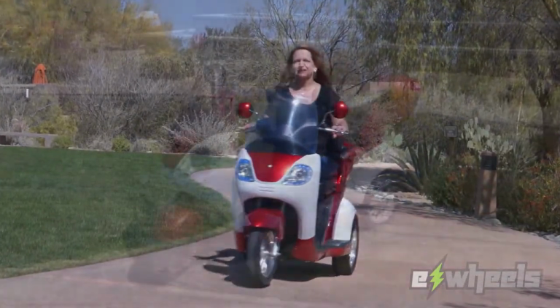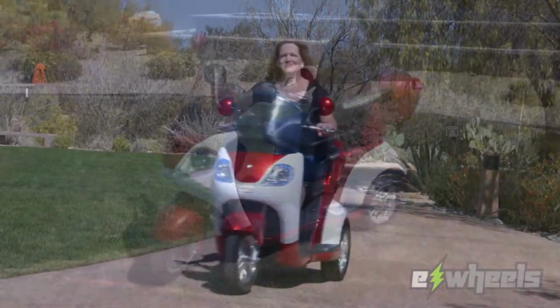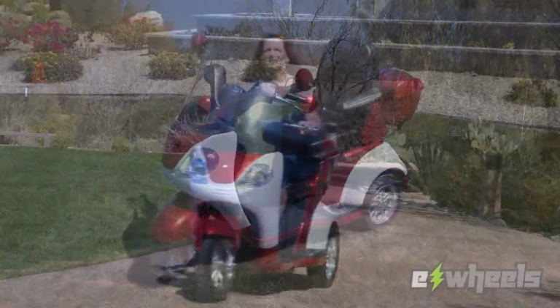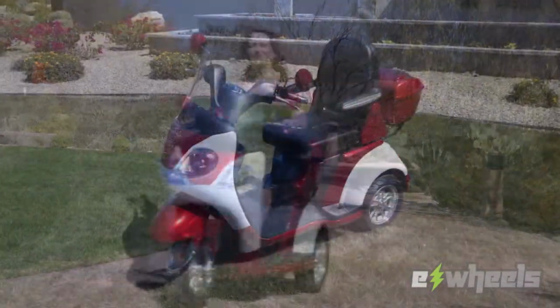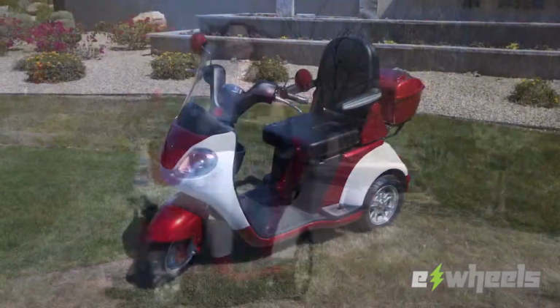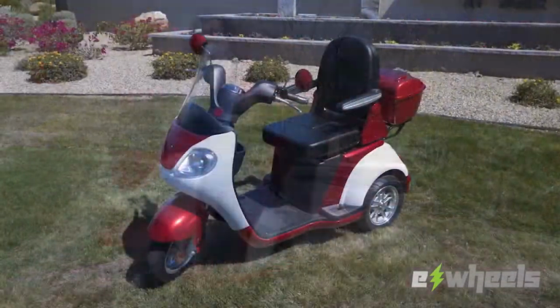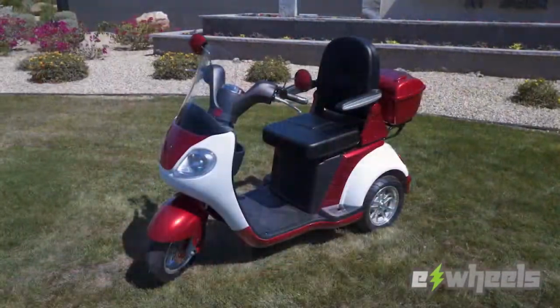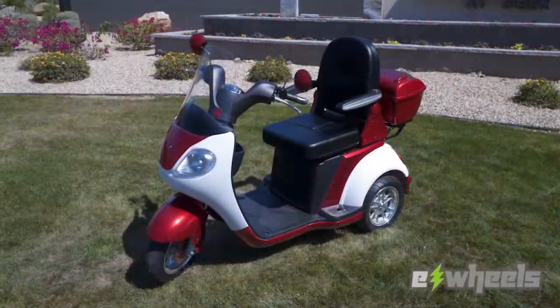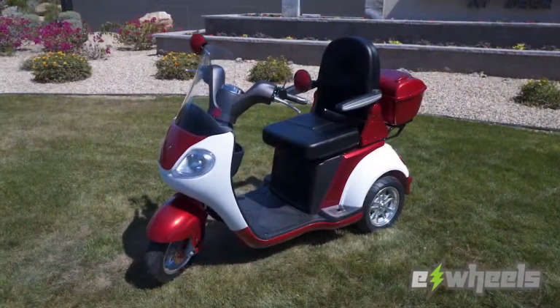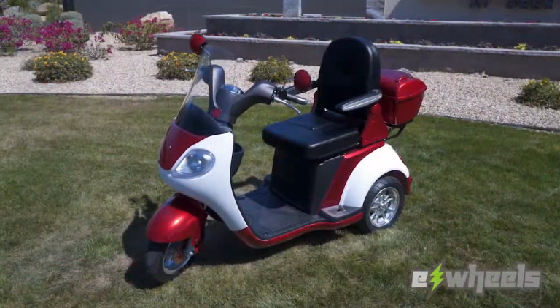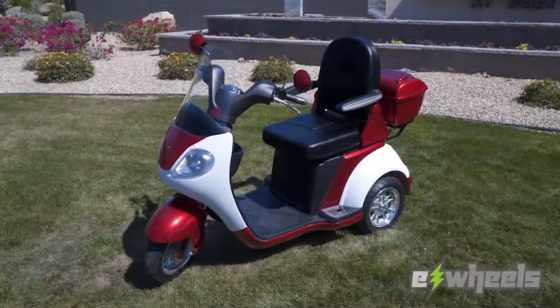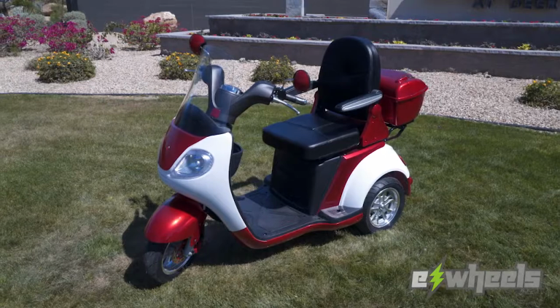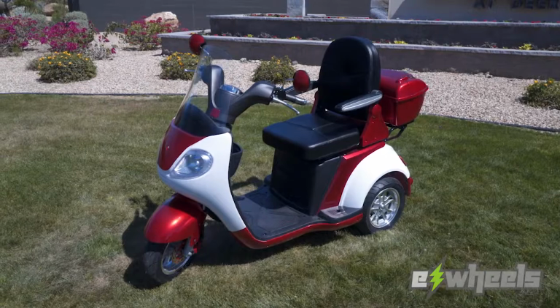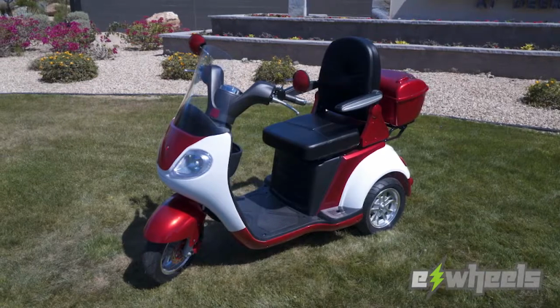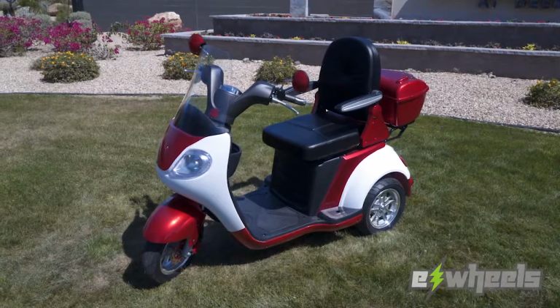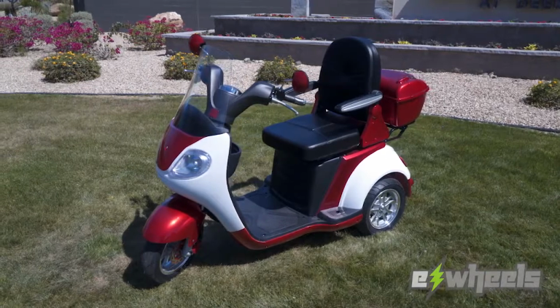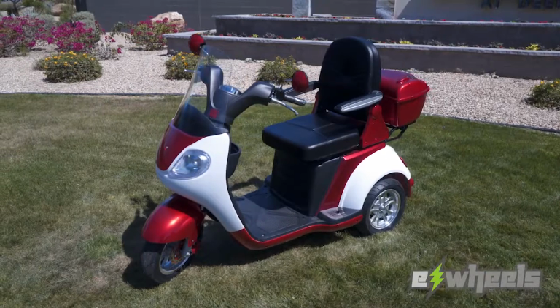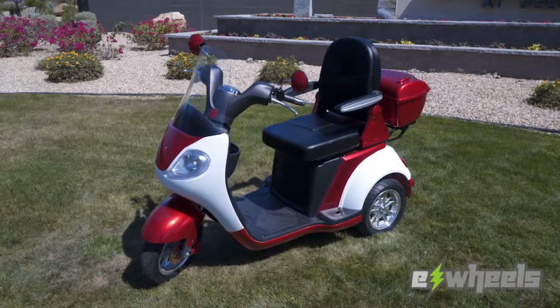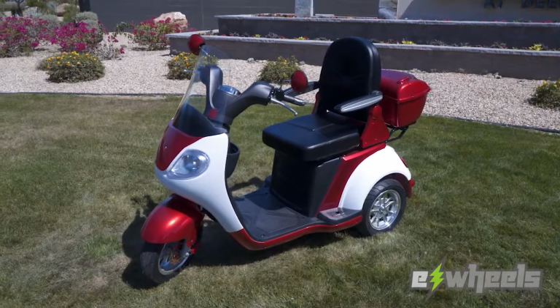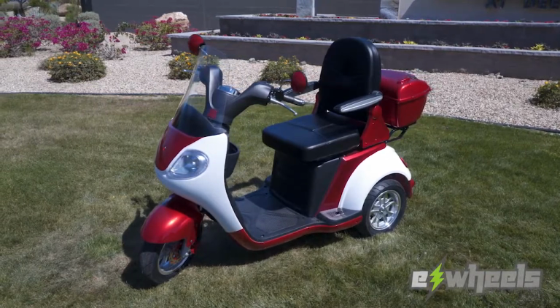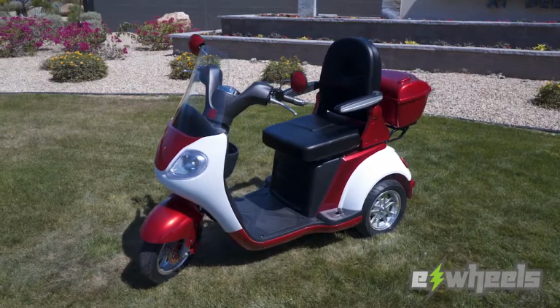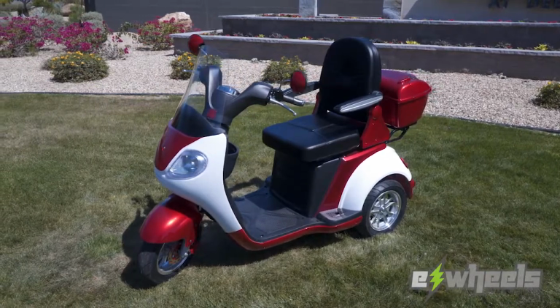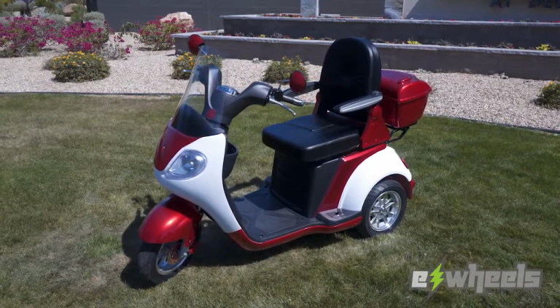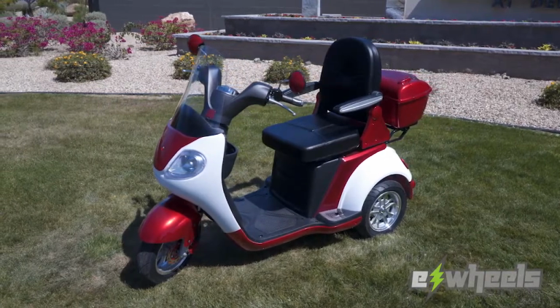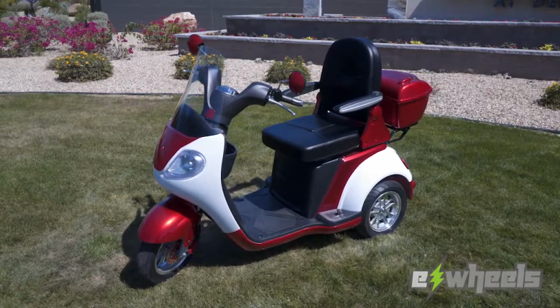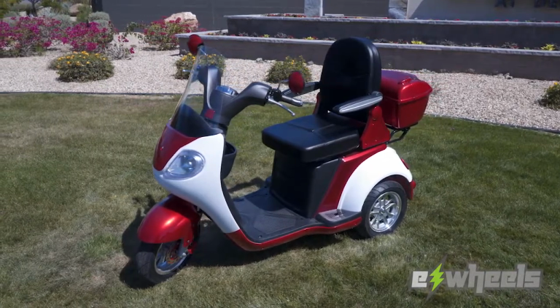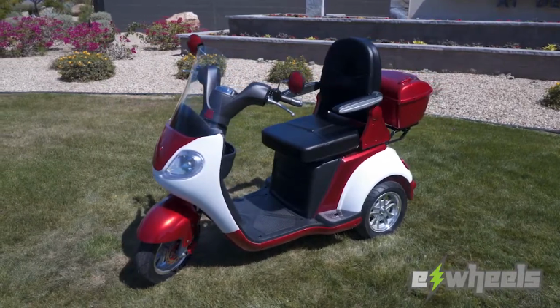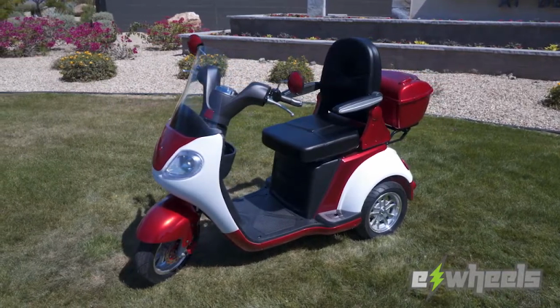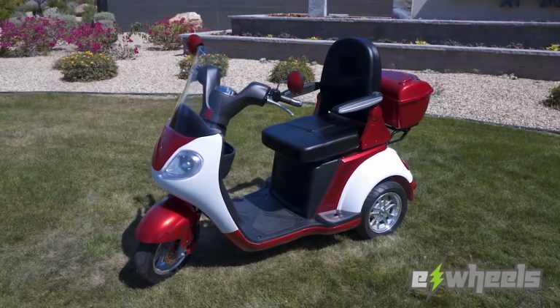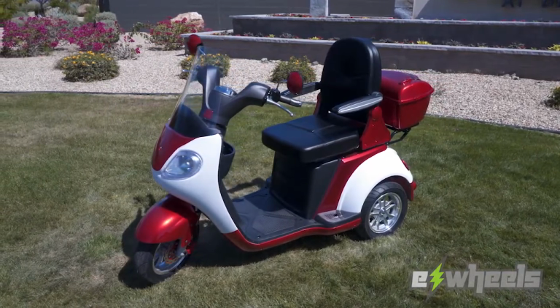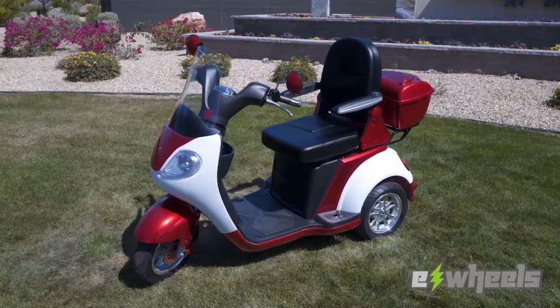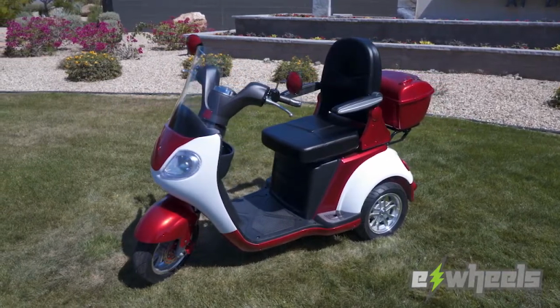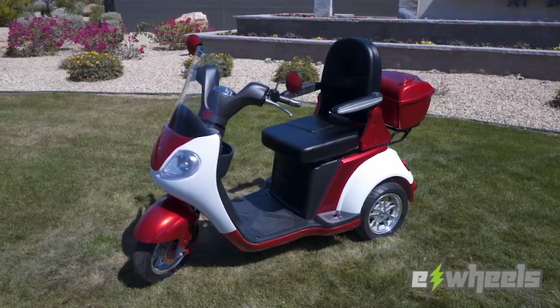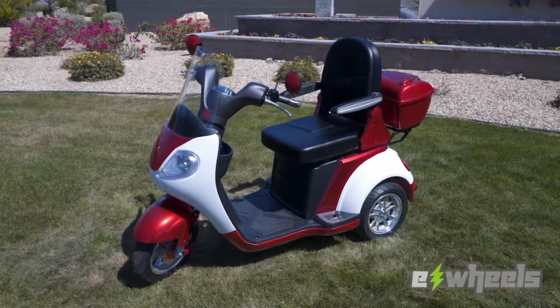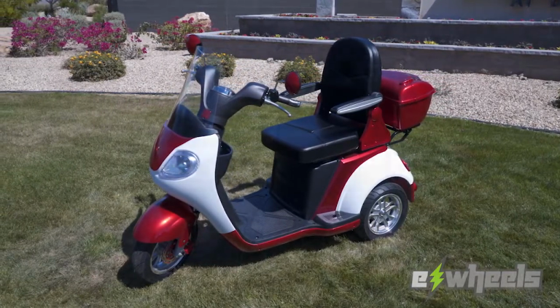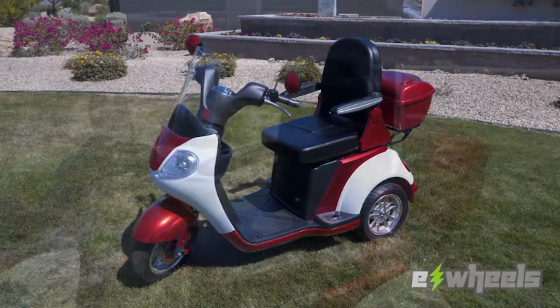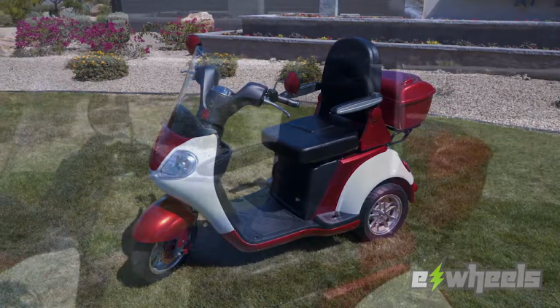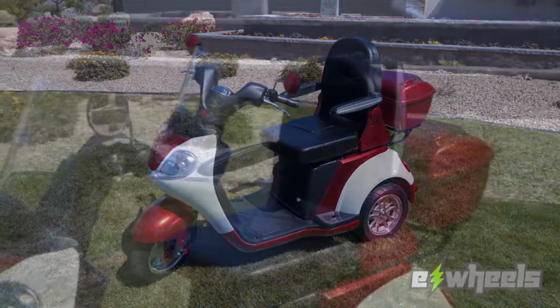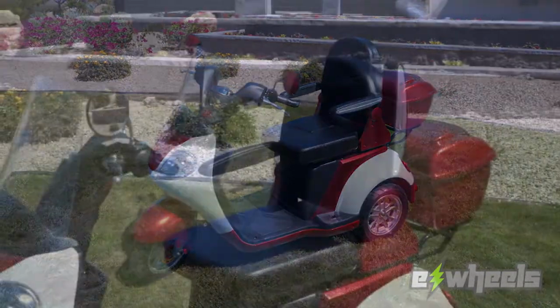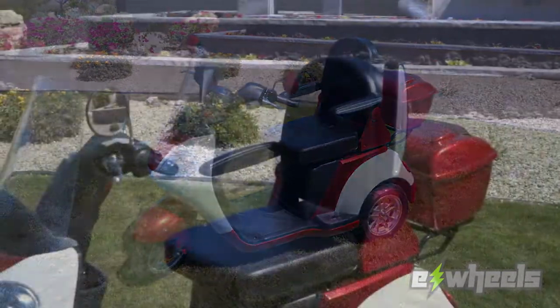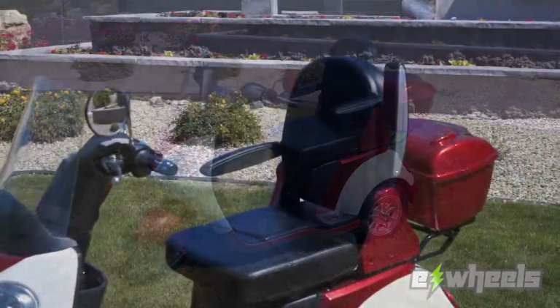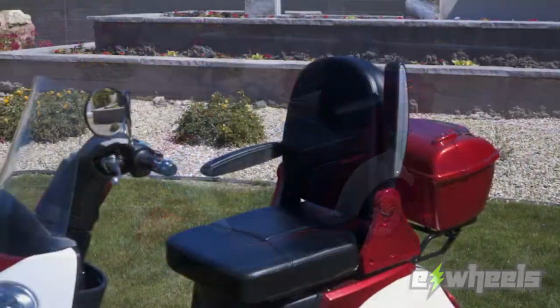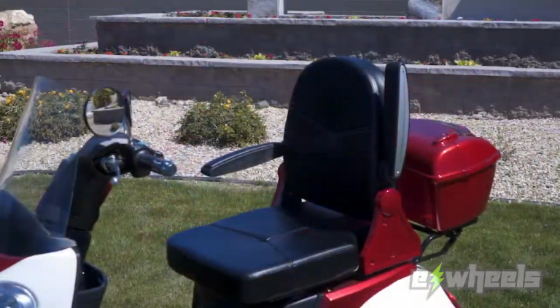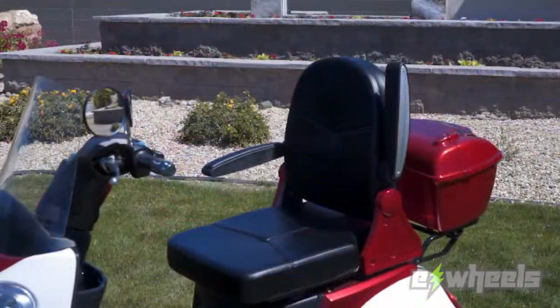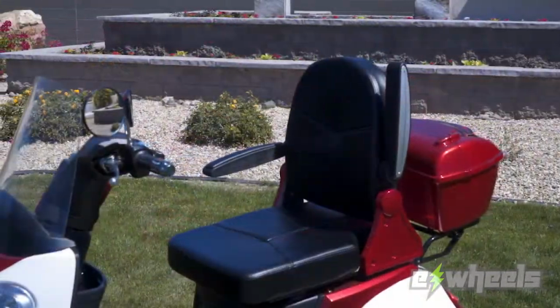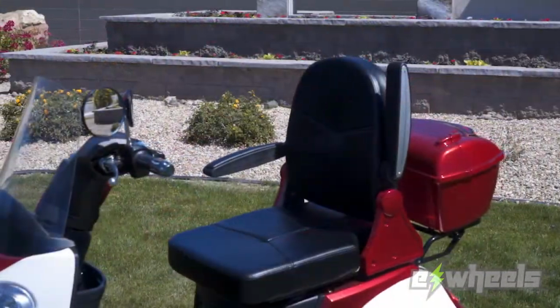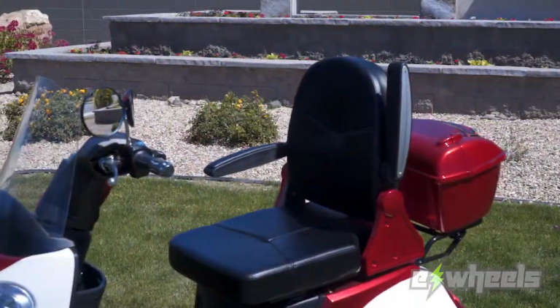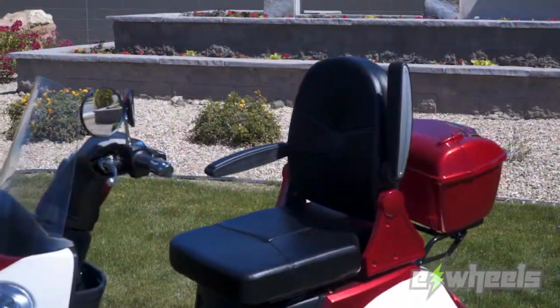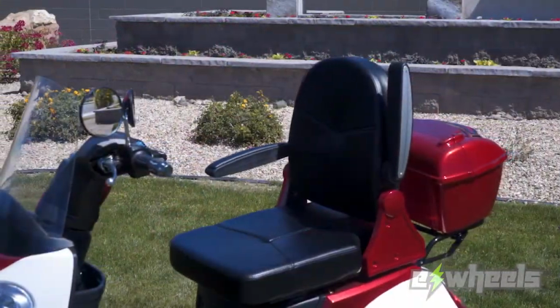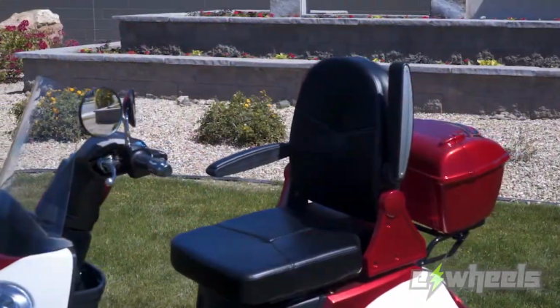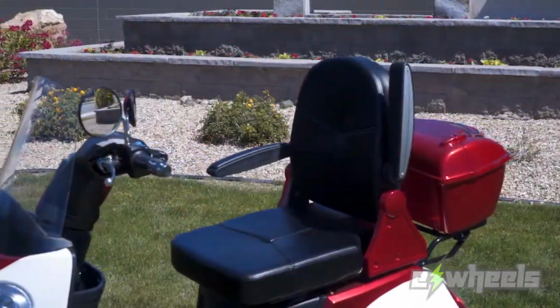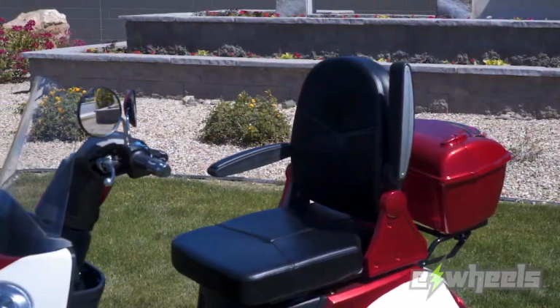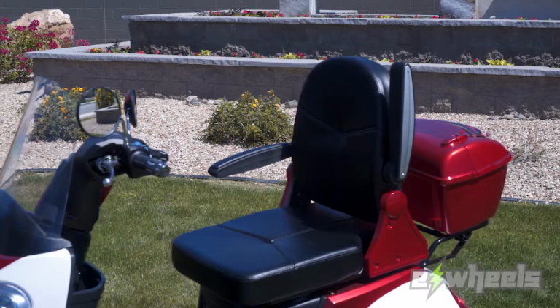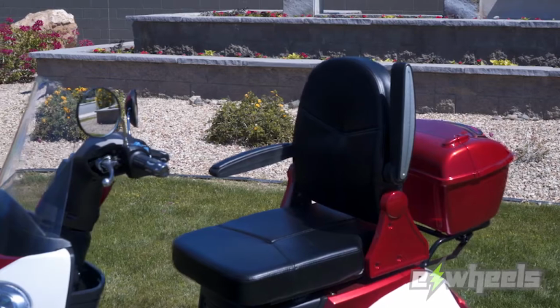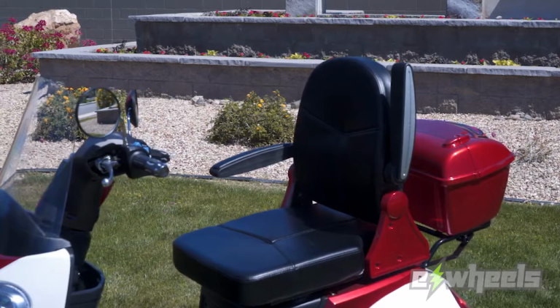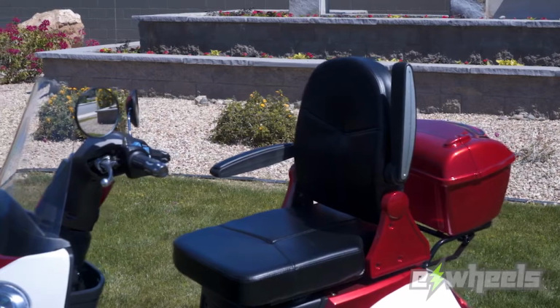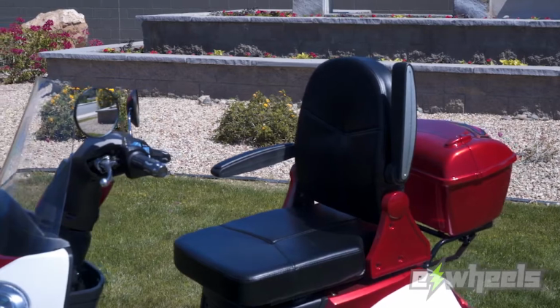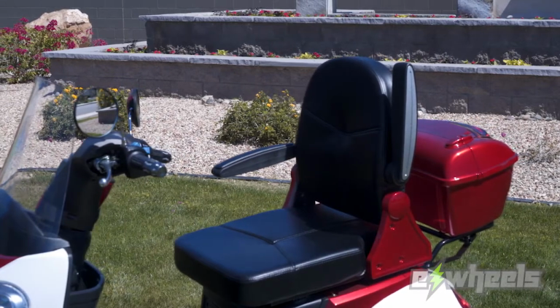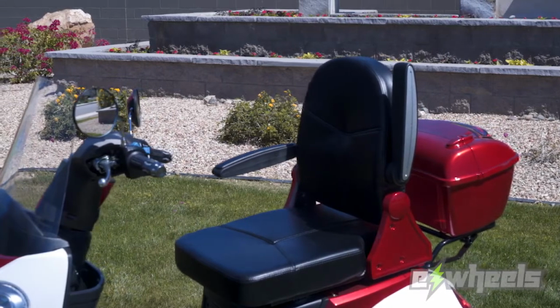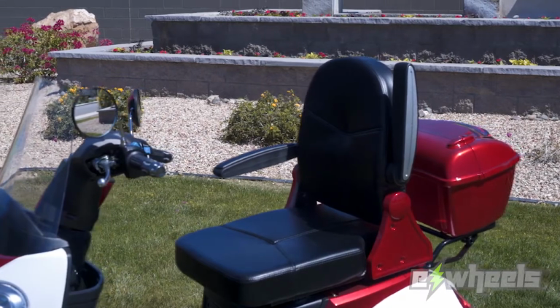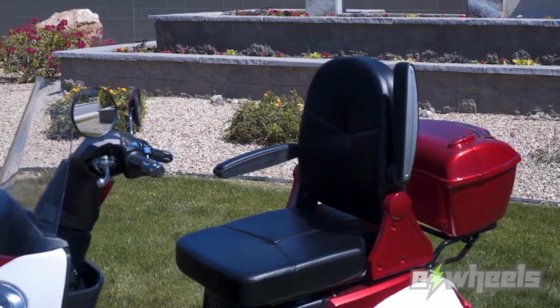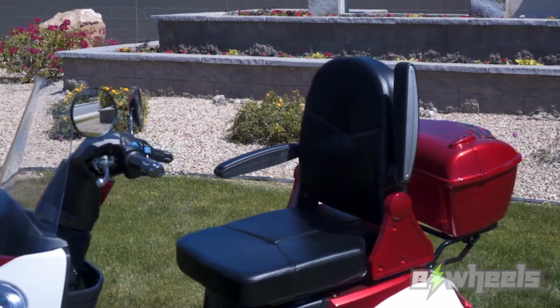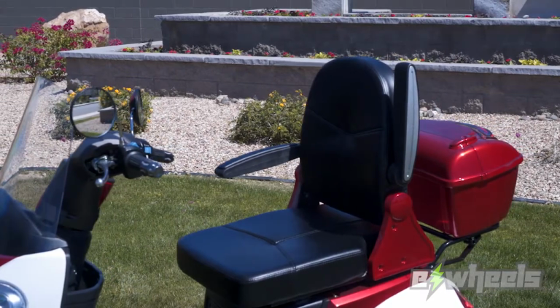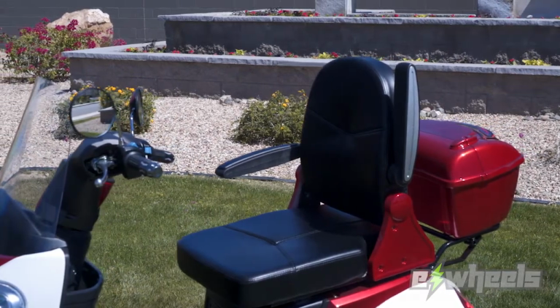The plush EW42 has been designed with comfort in mind and can suit all kinds of riders with its 500-pound weight capacity.